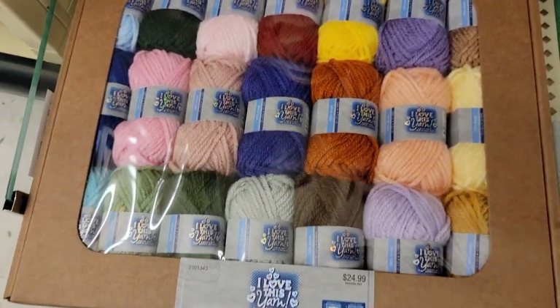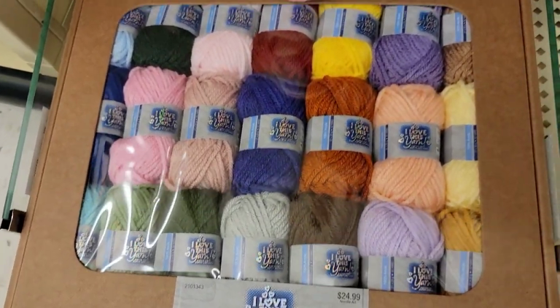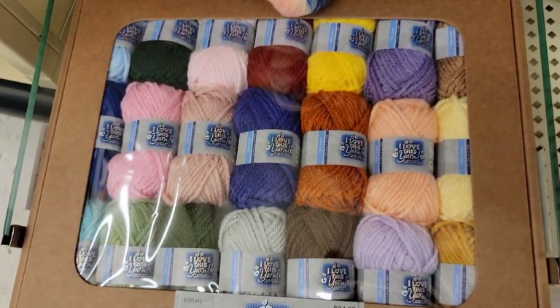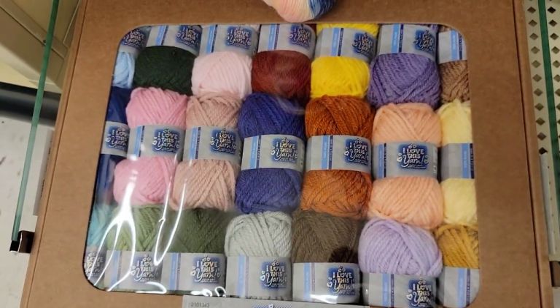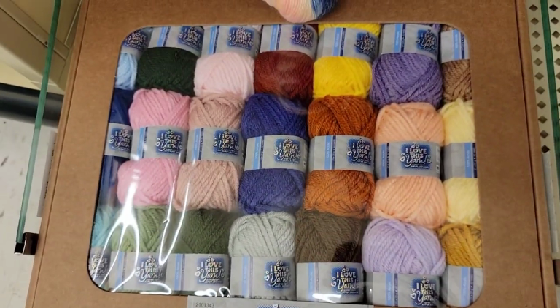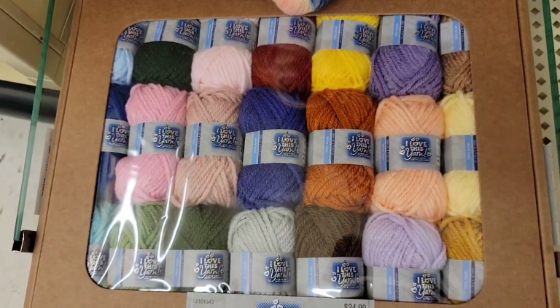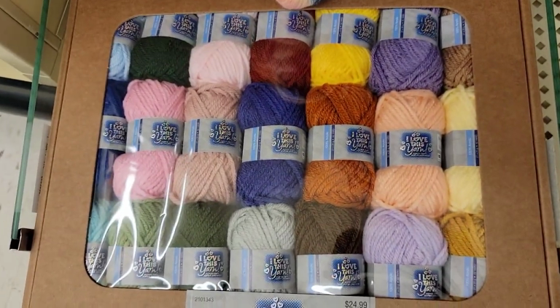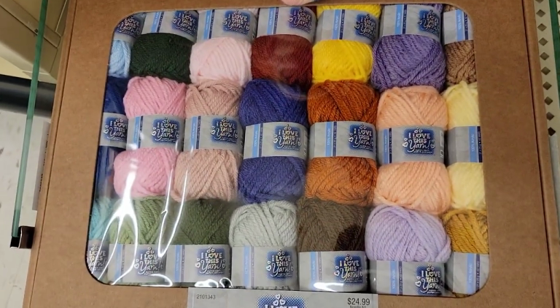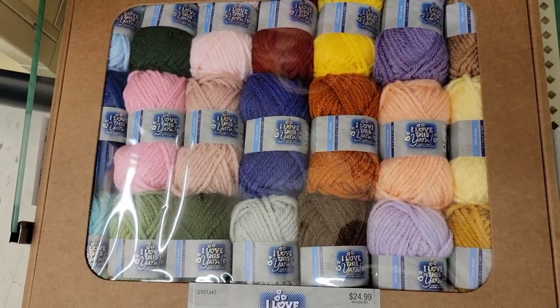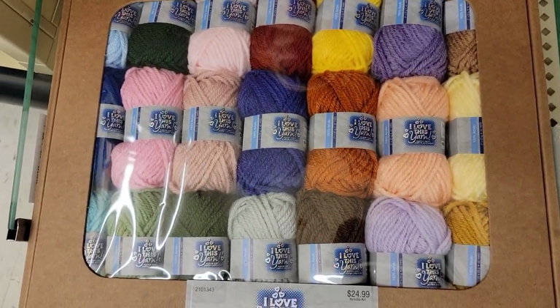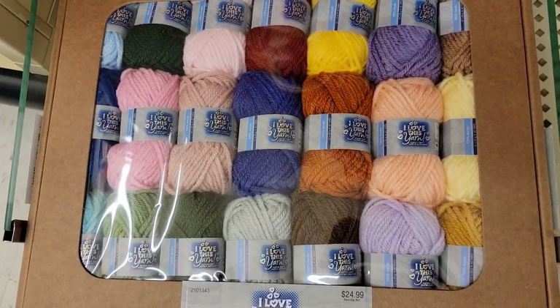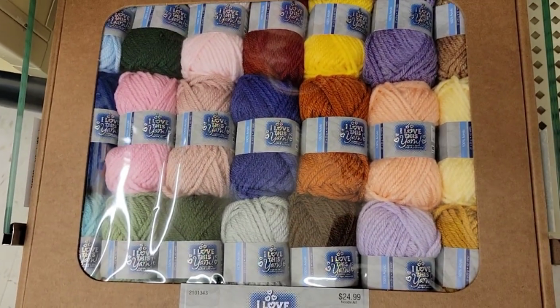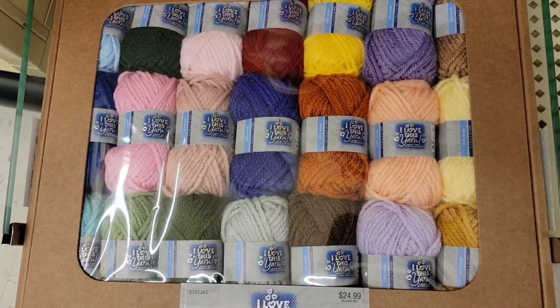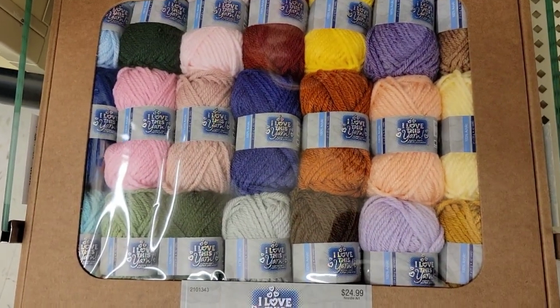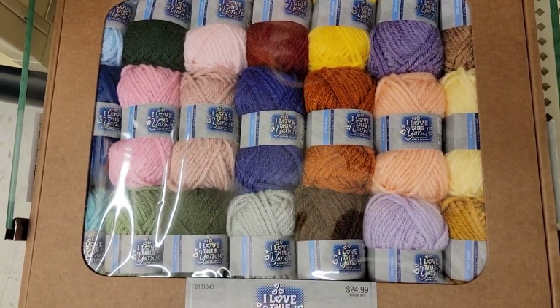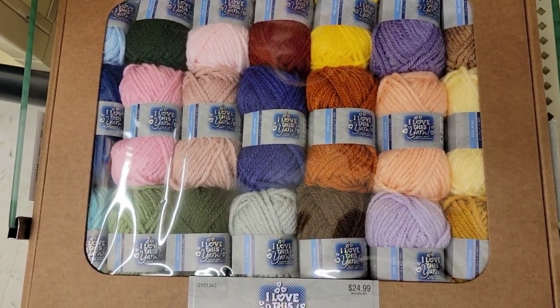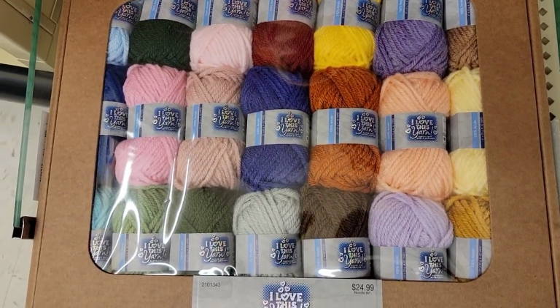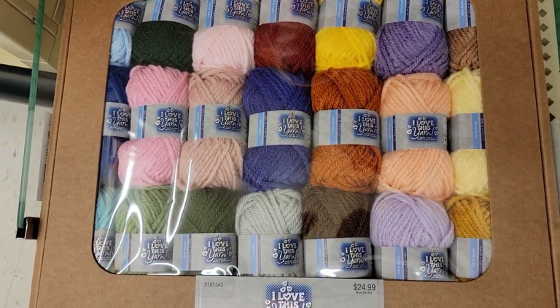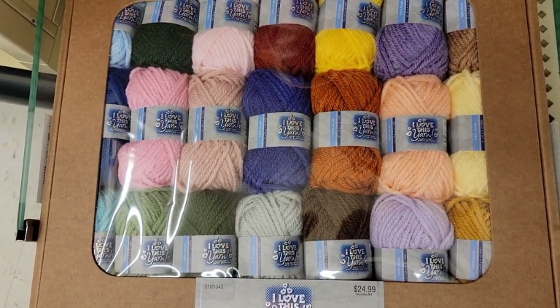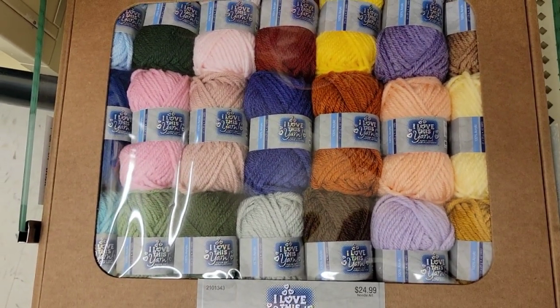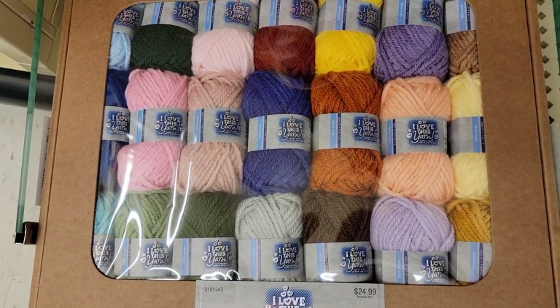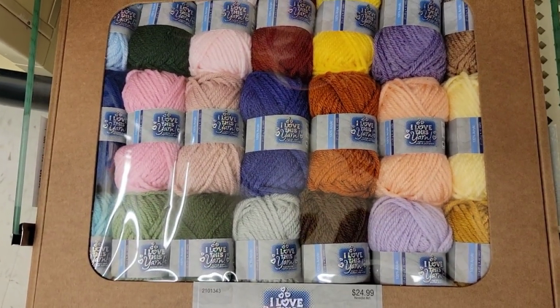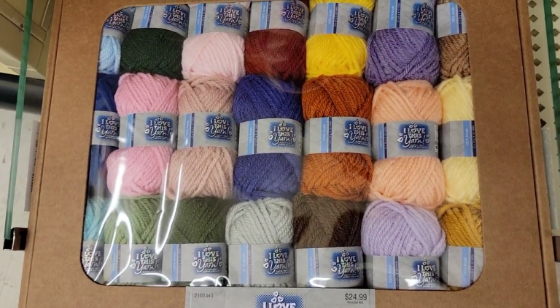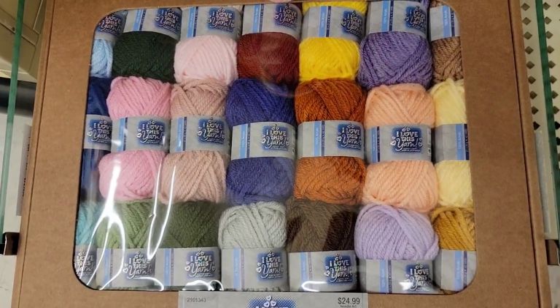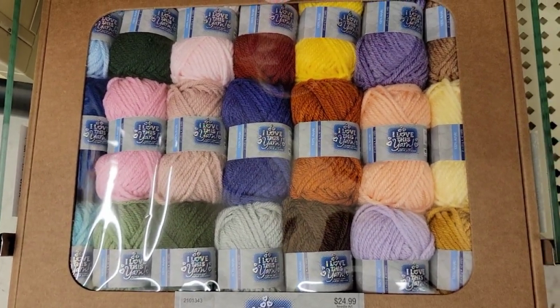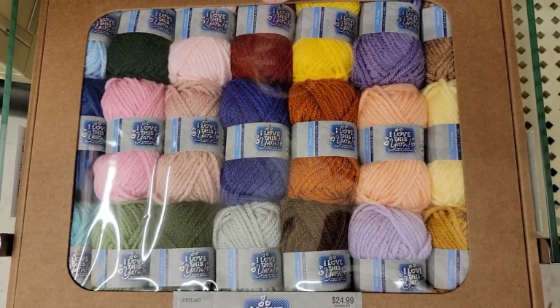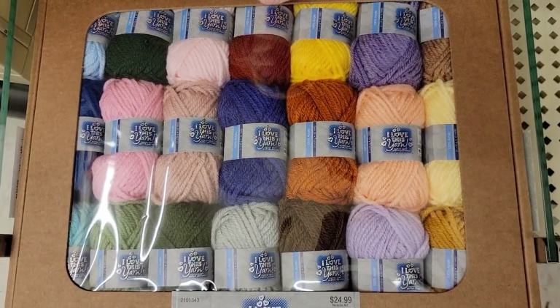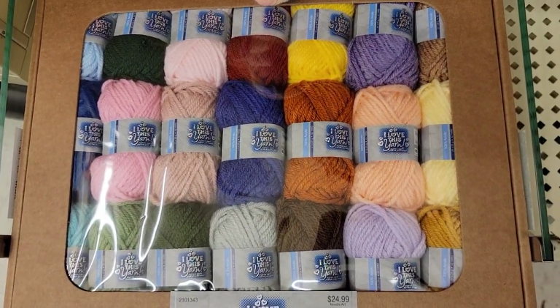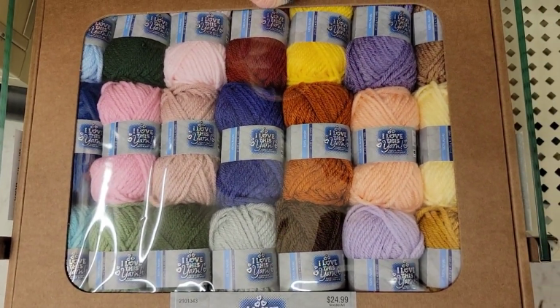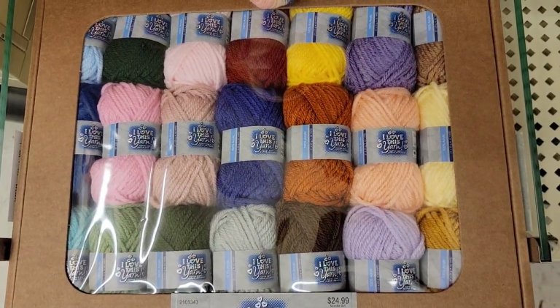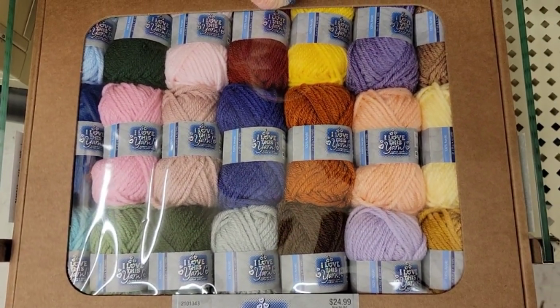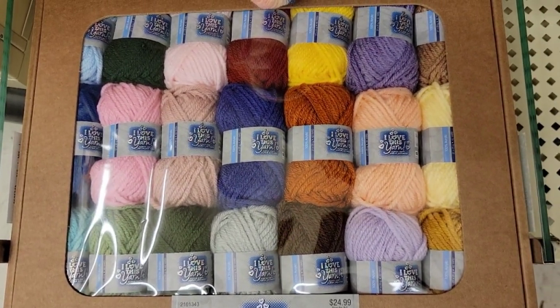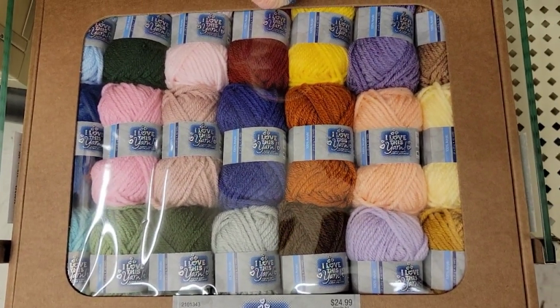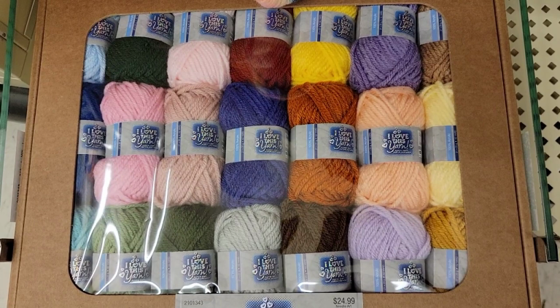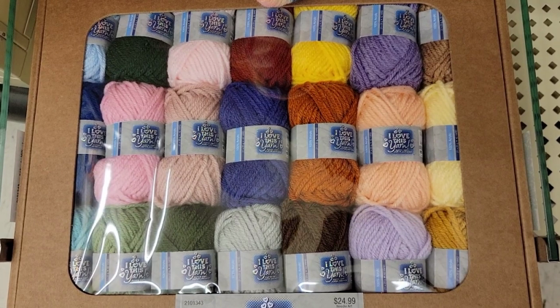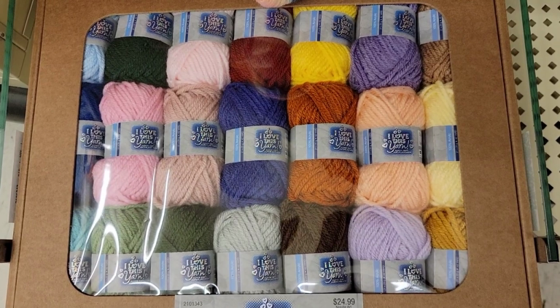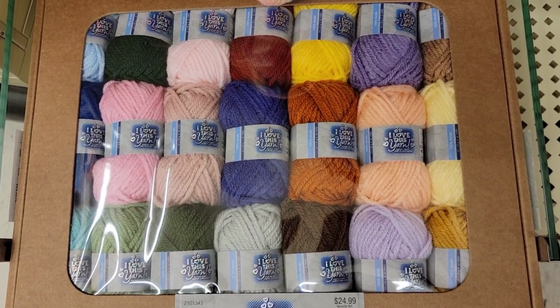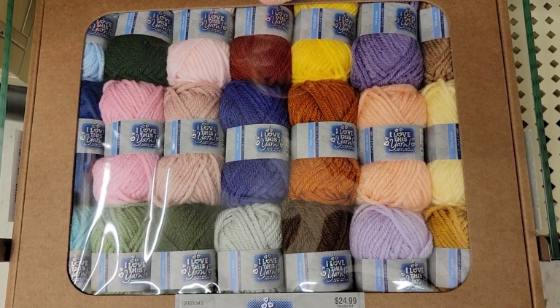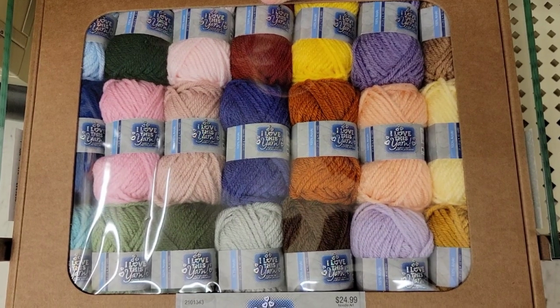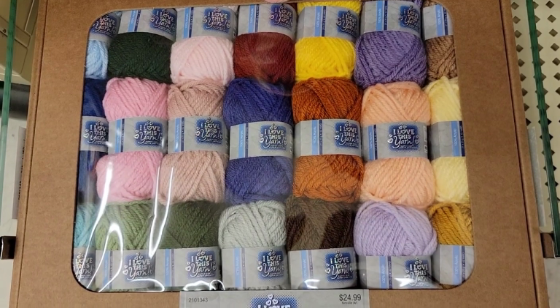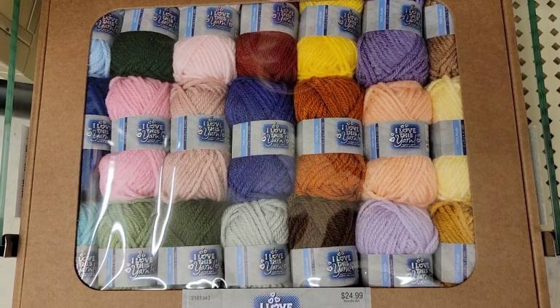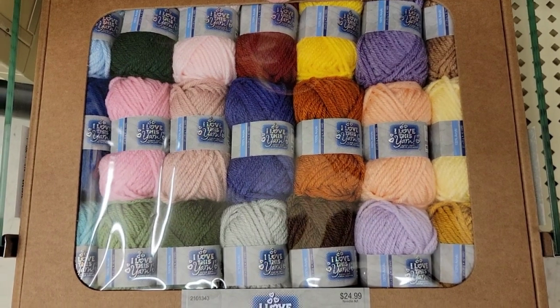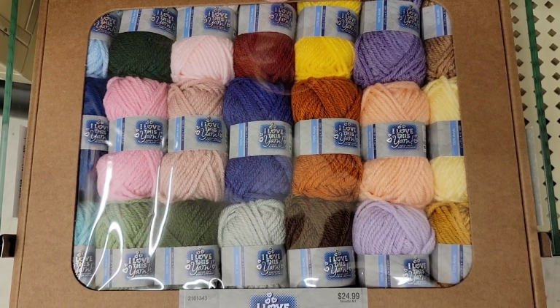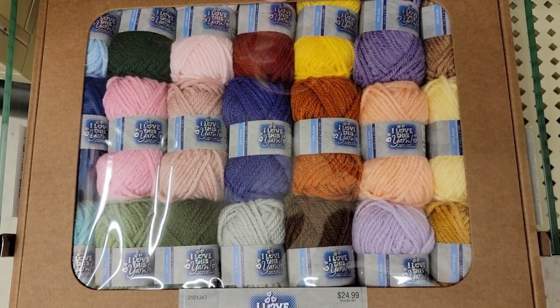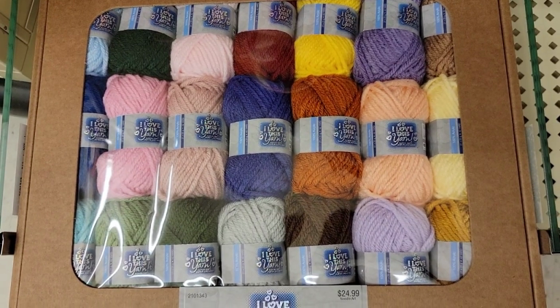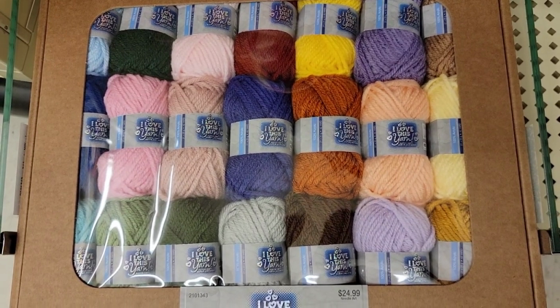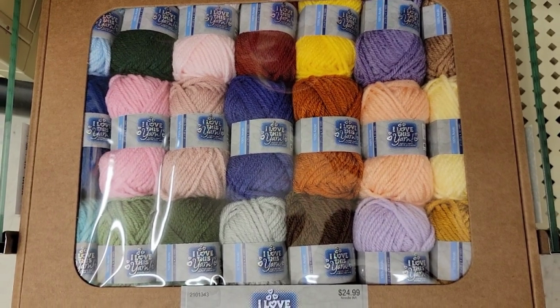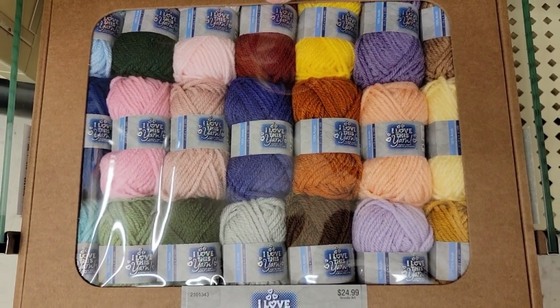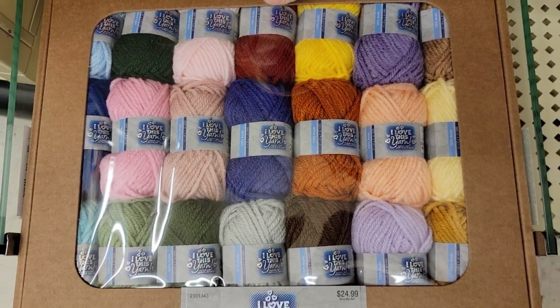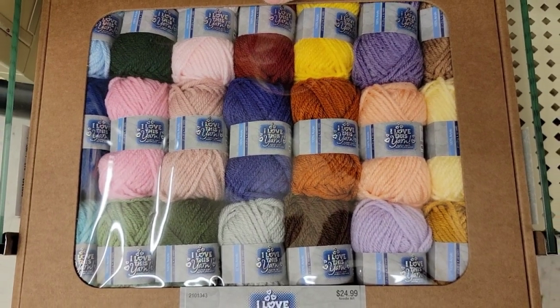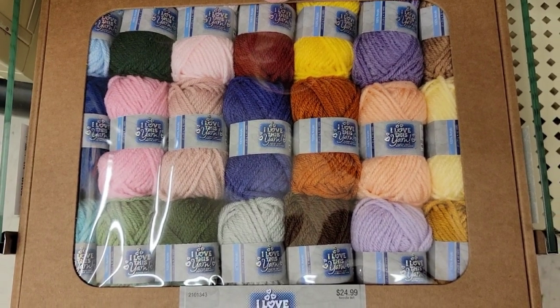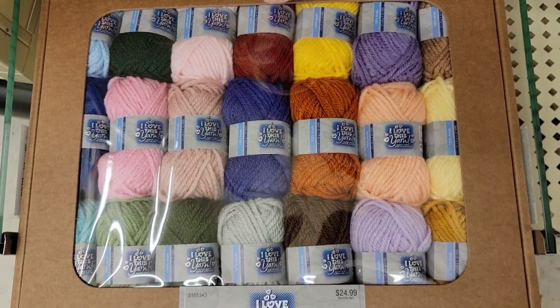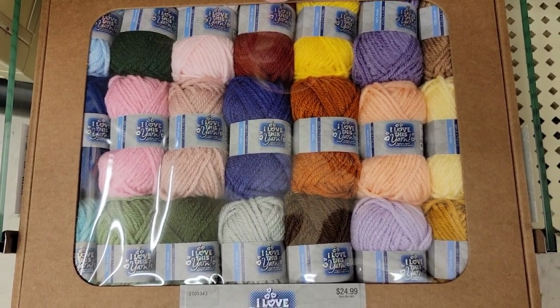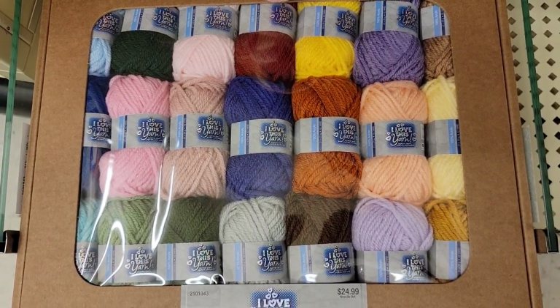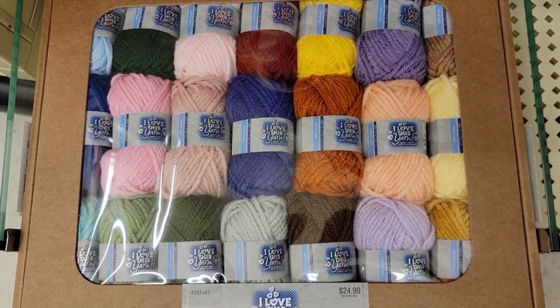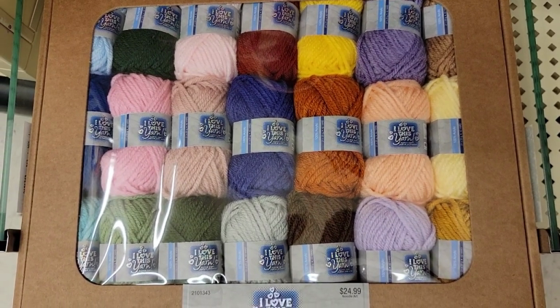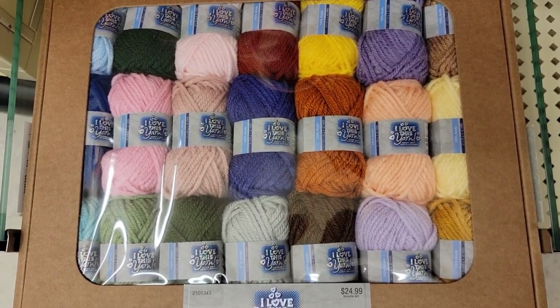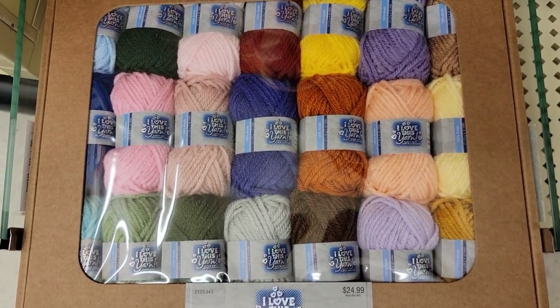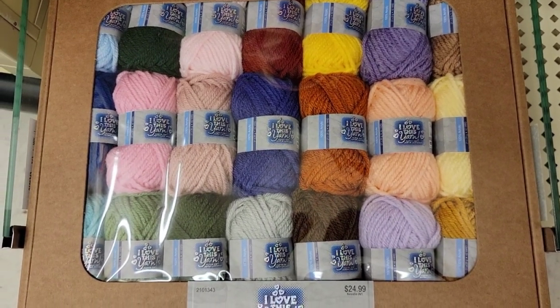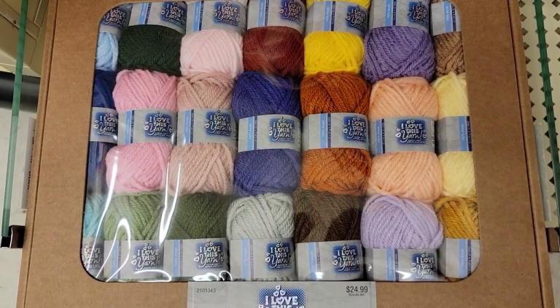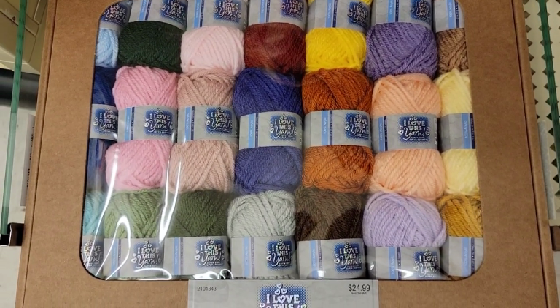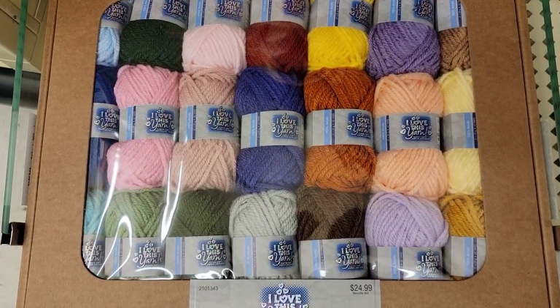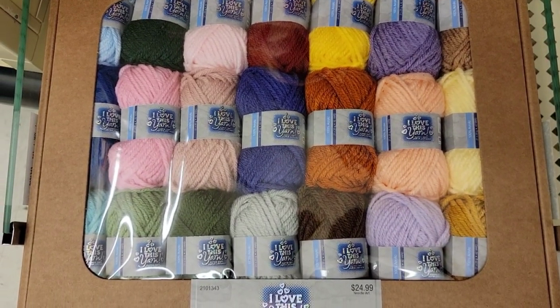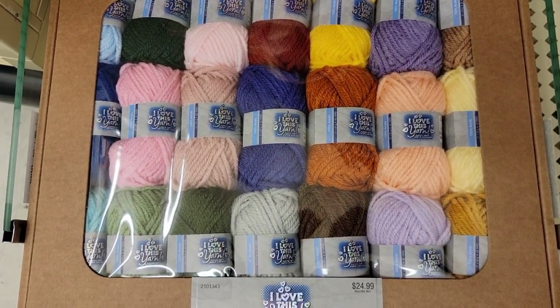And it has all those colors in it. Looks like there are 21 — an assortment of colors.